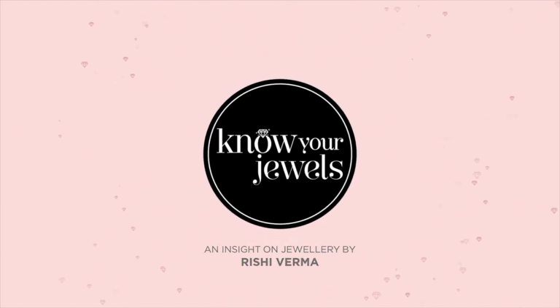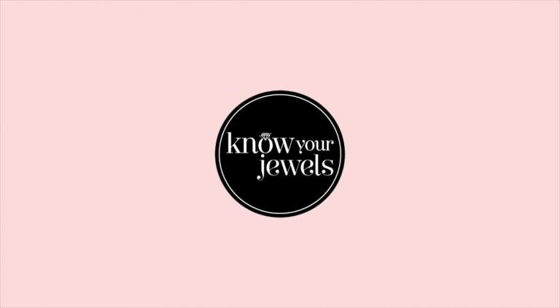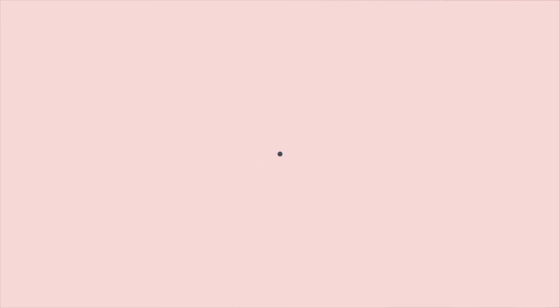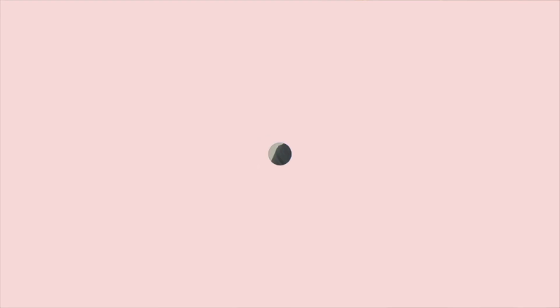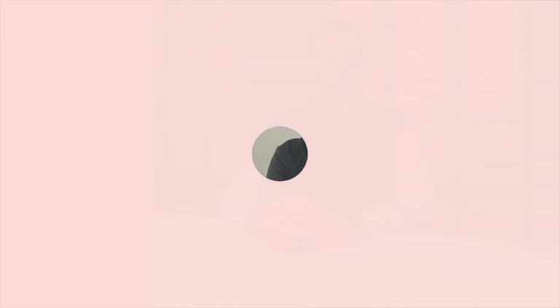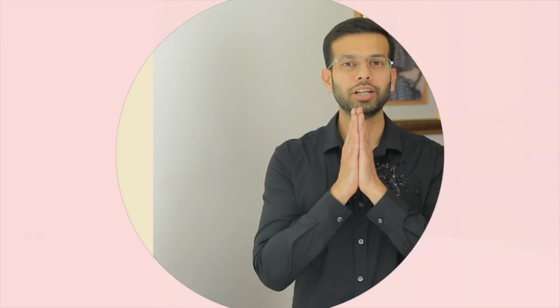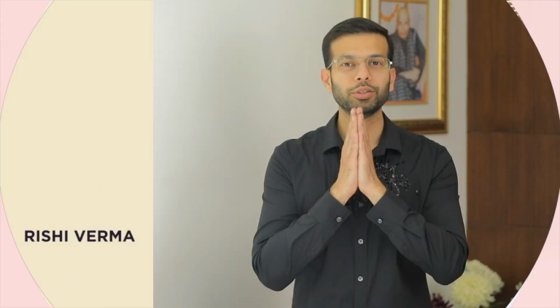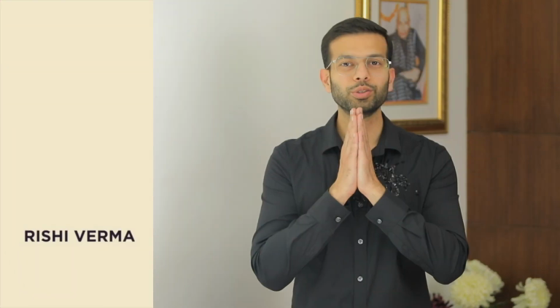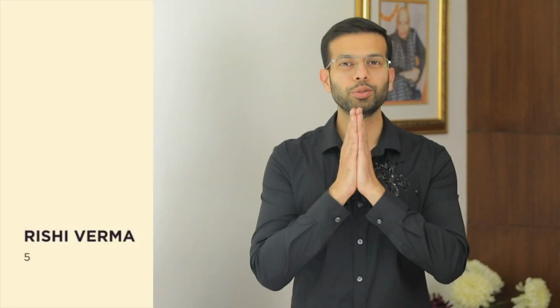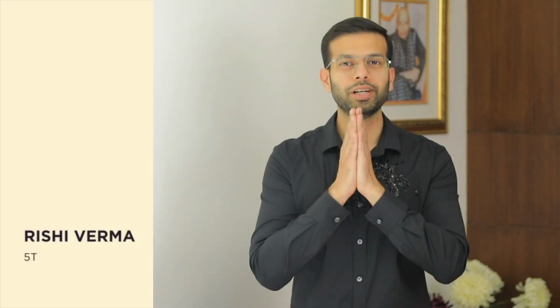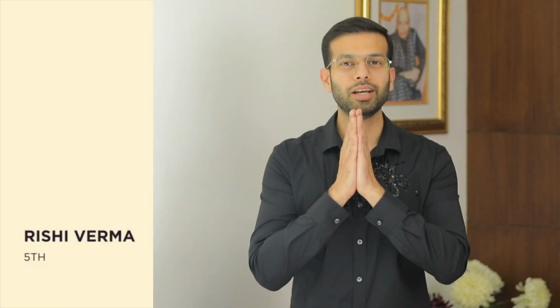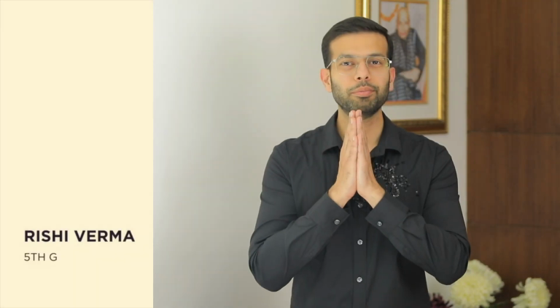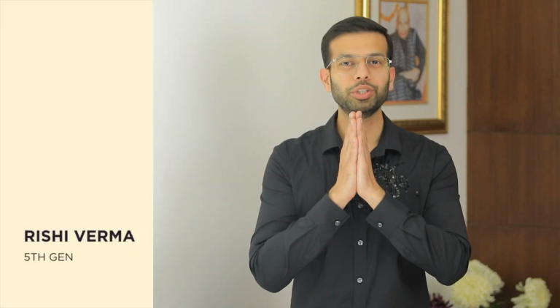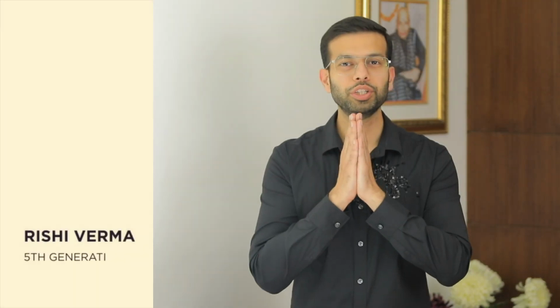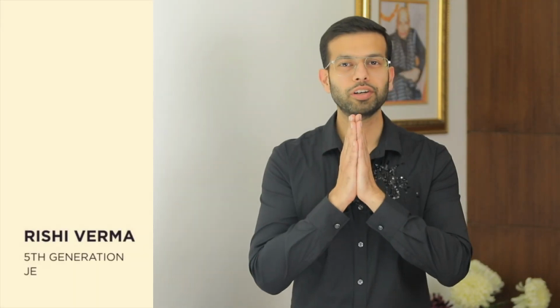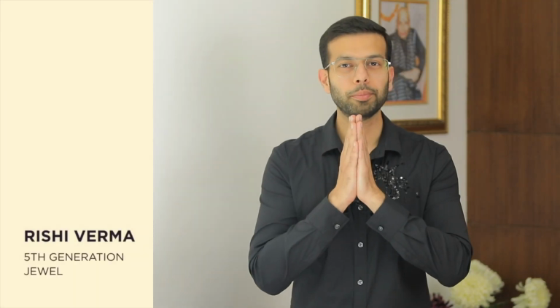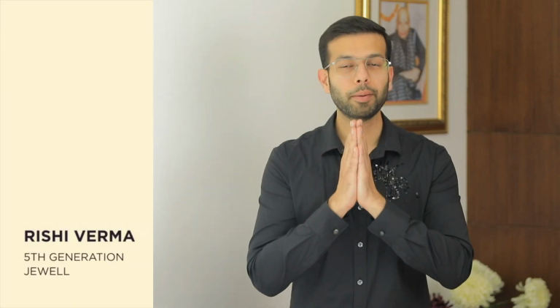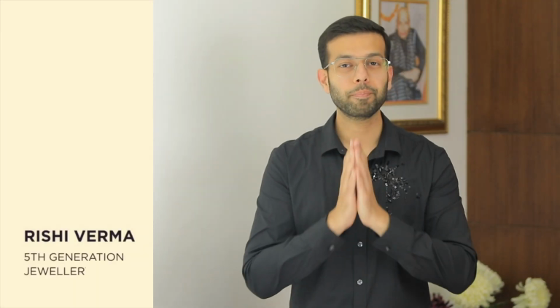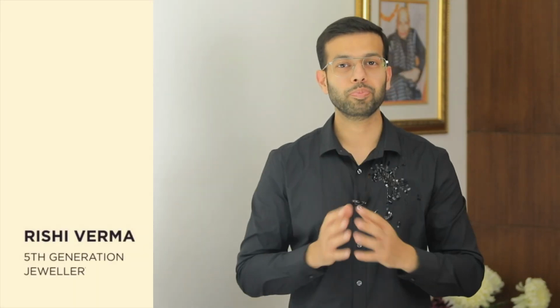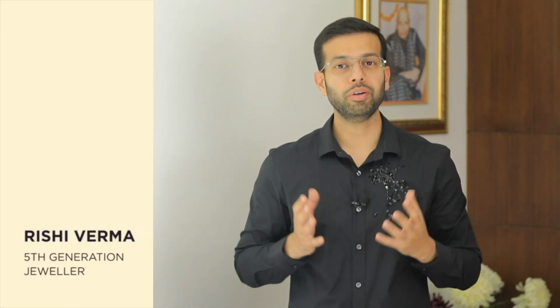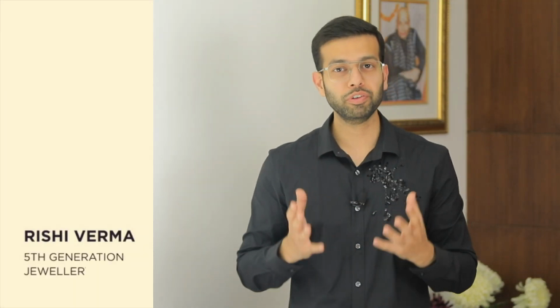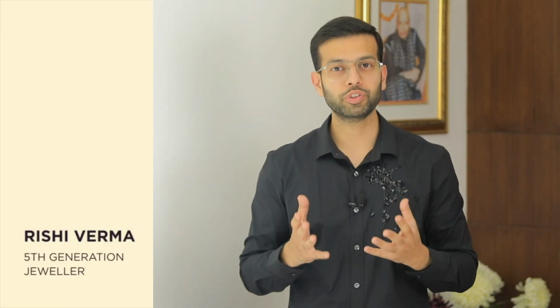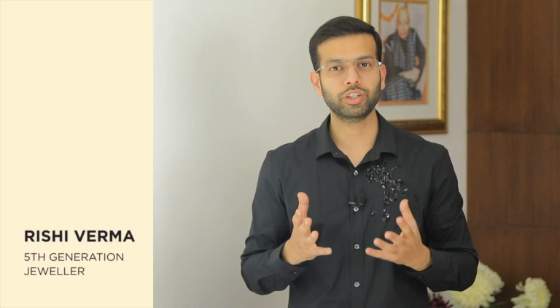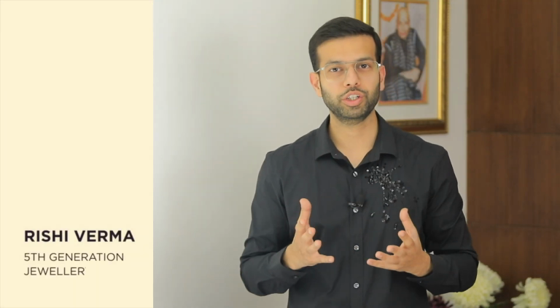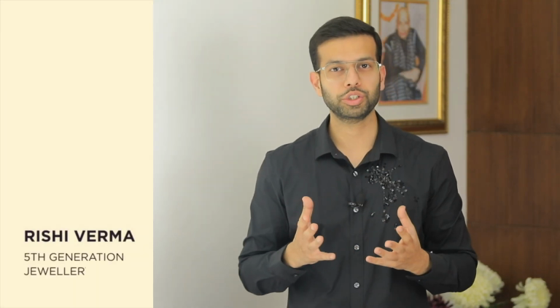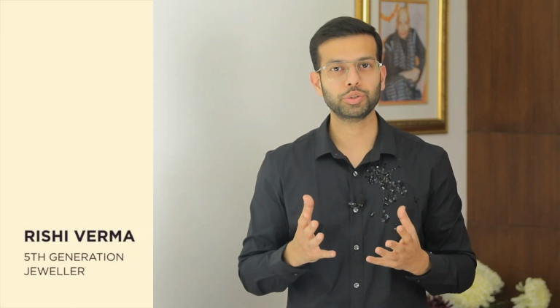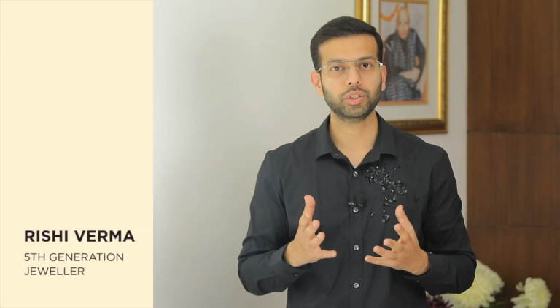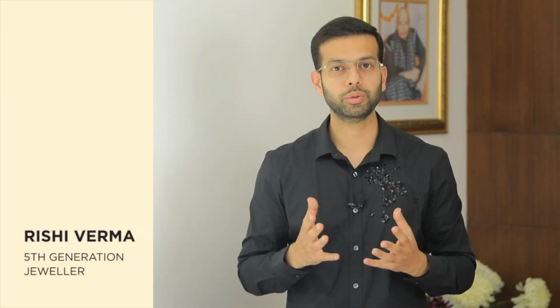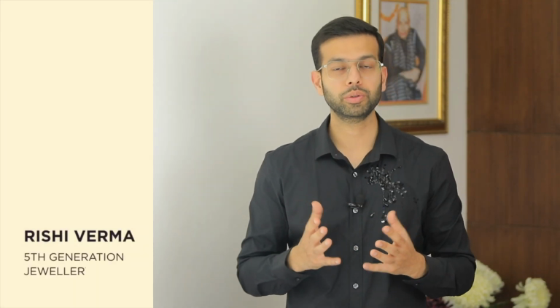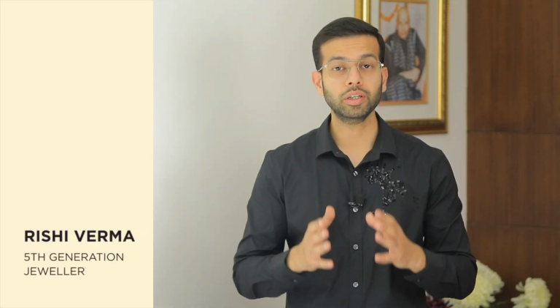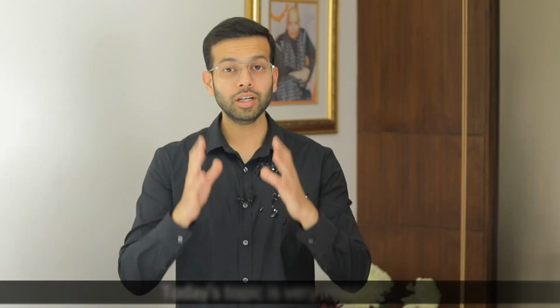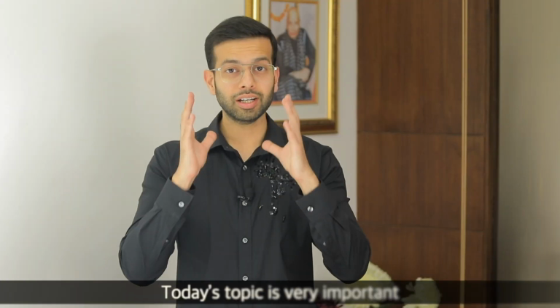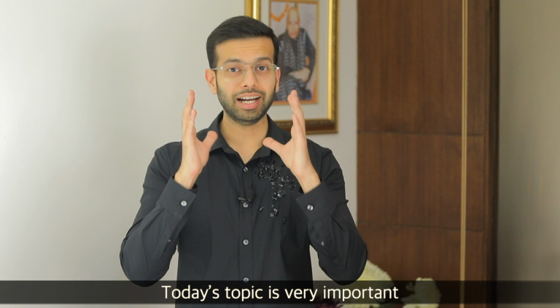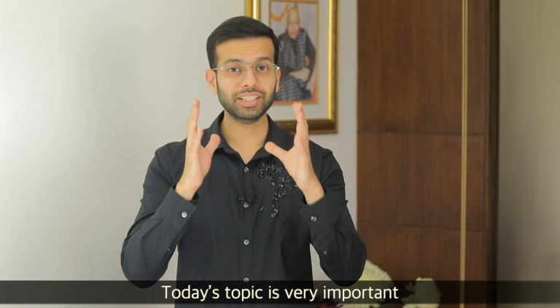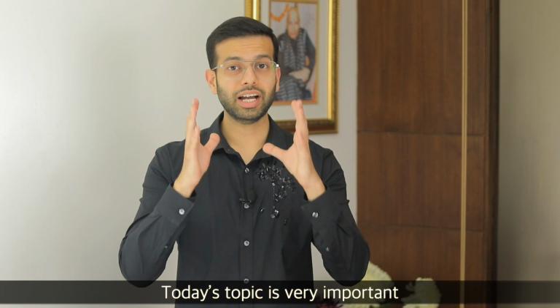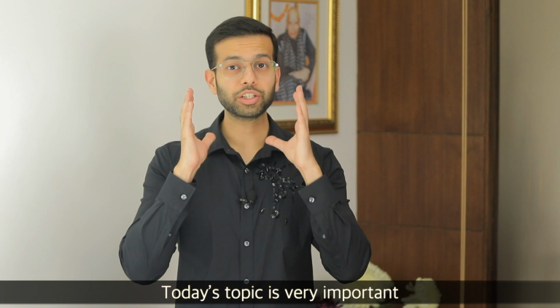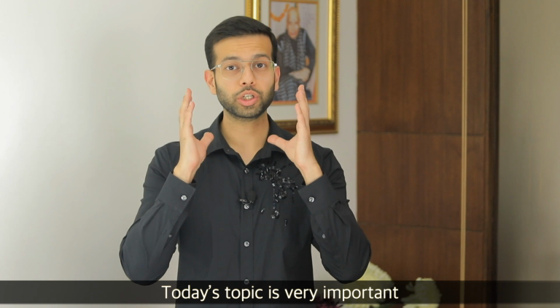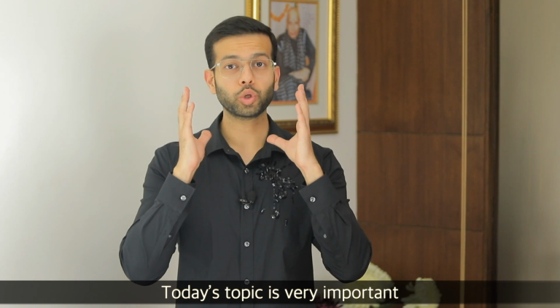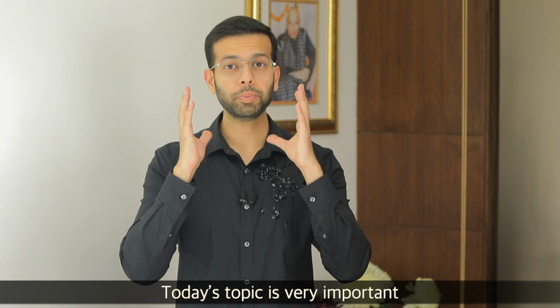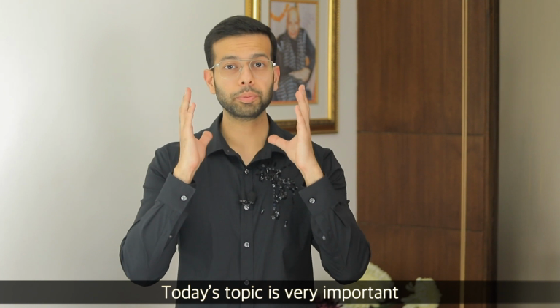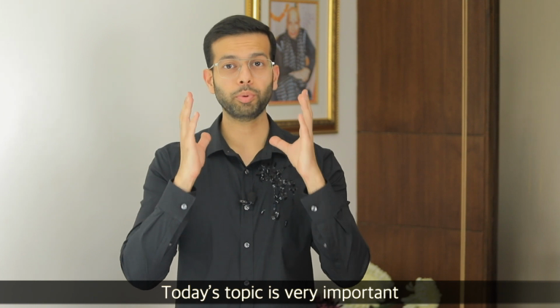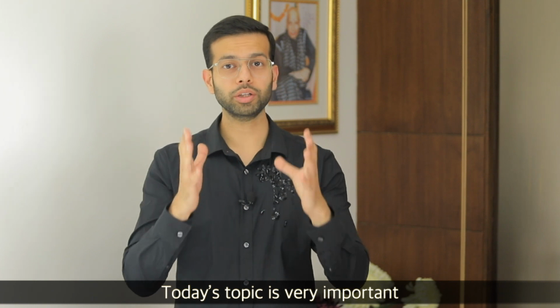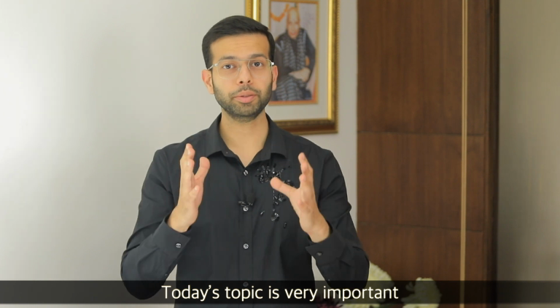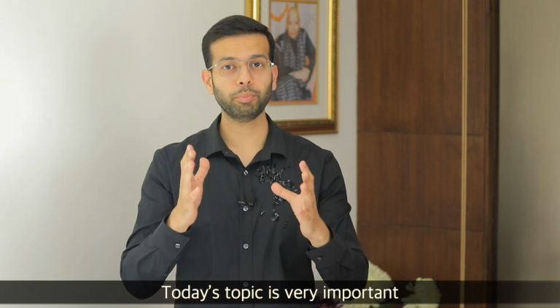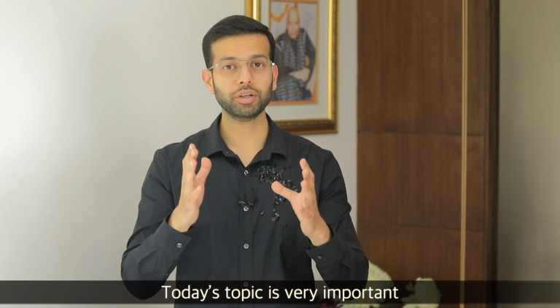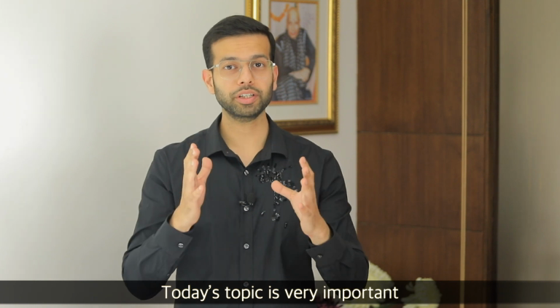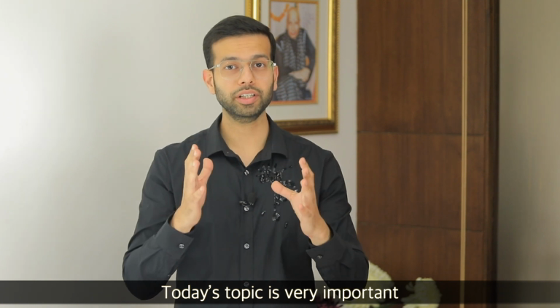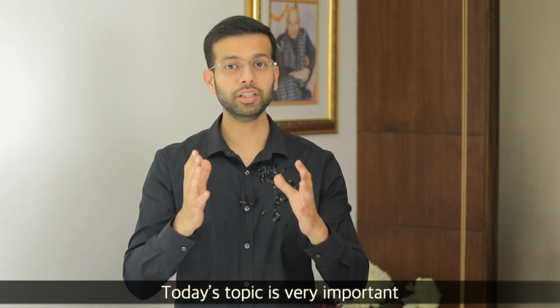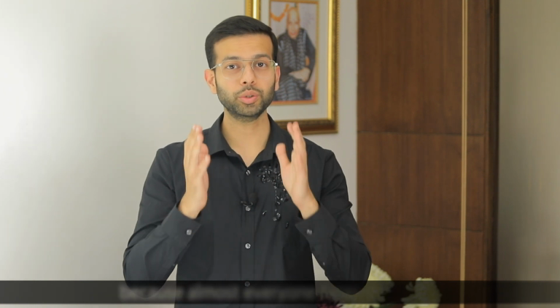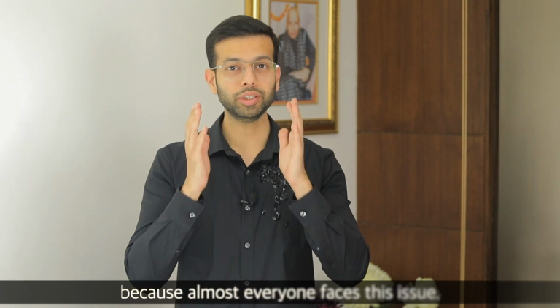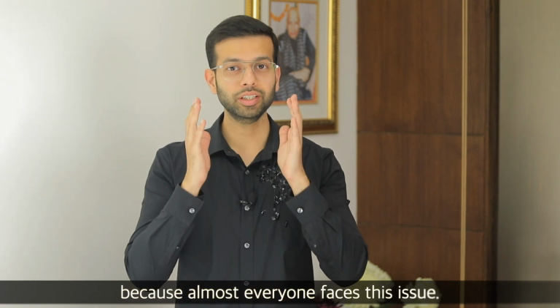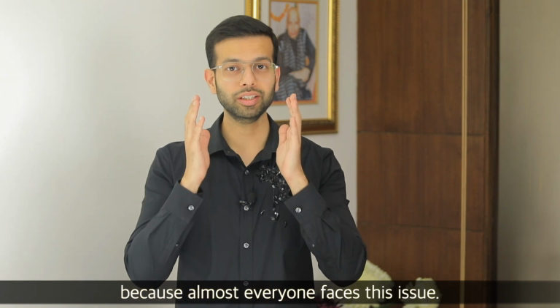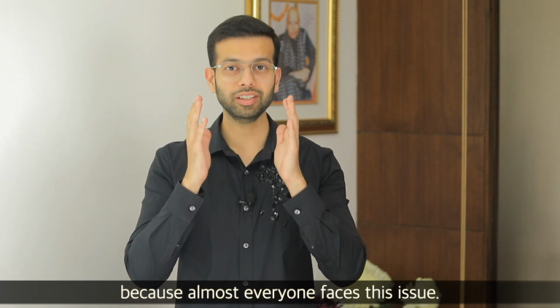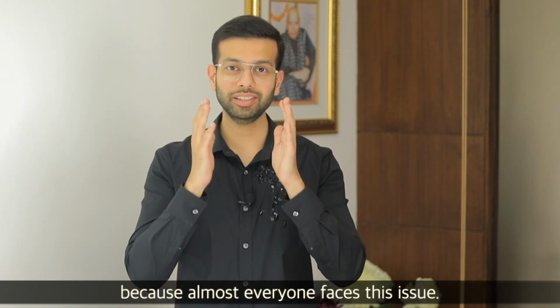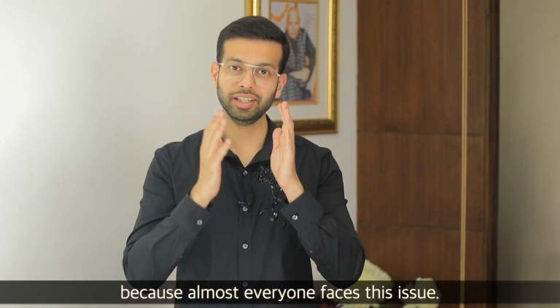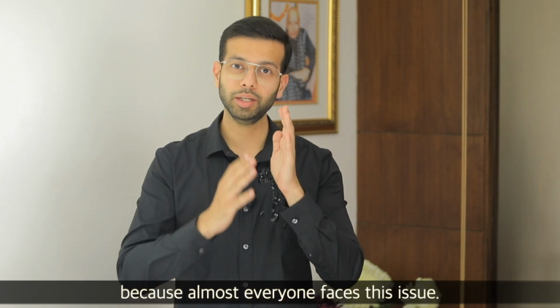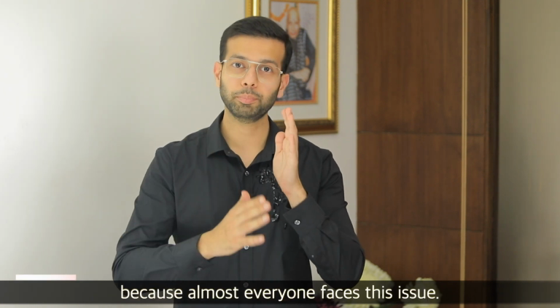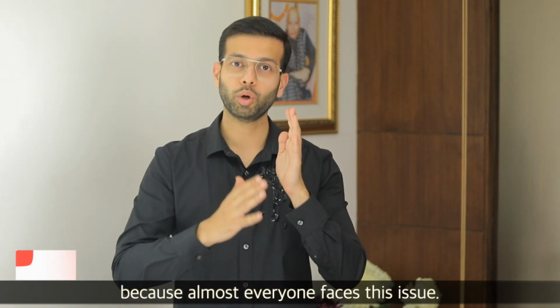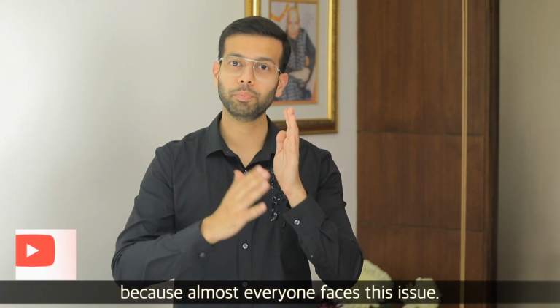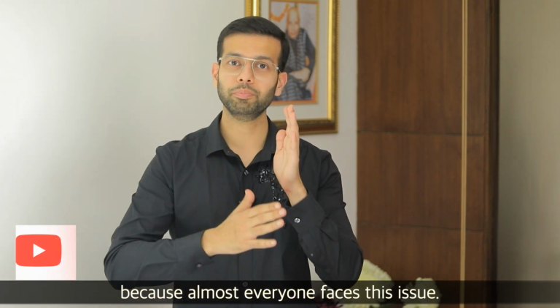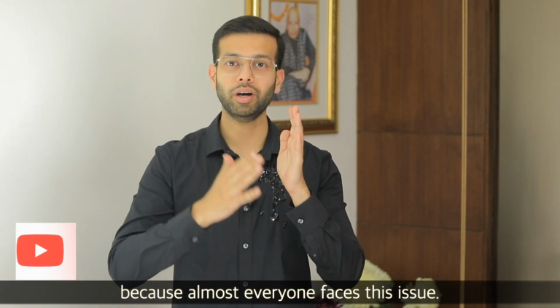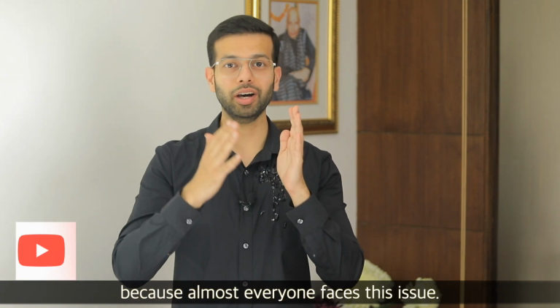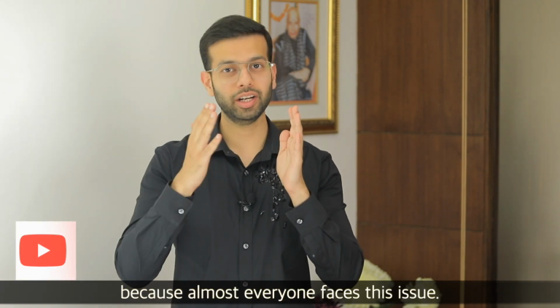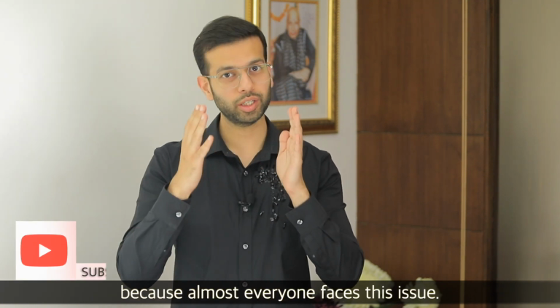Hello friends, my name is Rishi Varma and I am a fifth generation jeweler. Today's topic is very important because this problem comes to everyone.